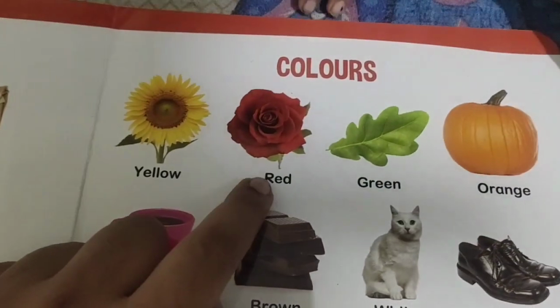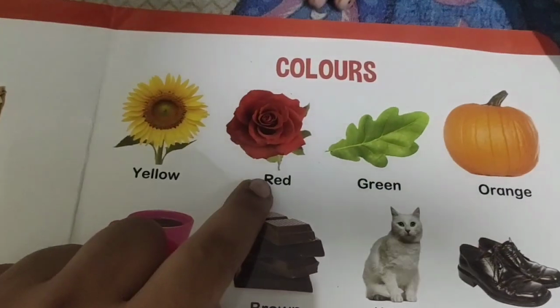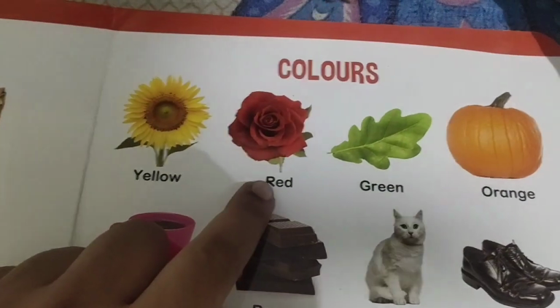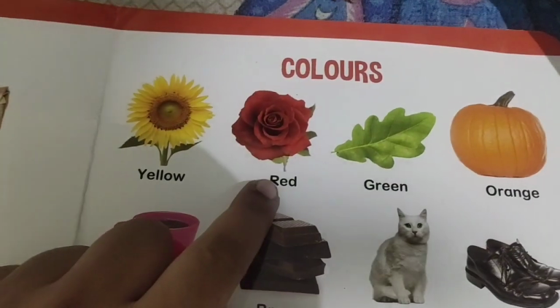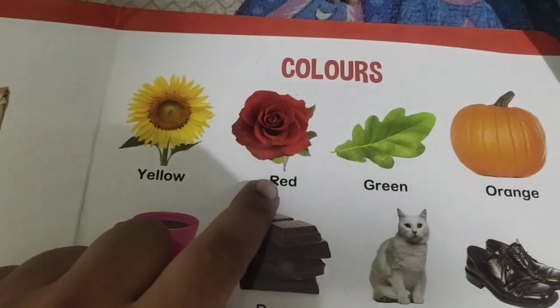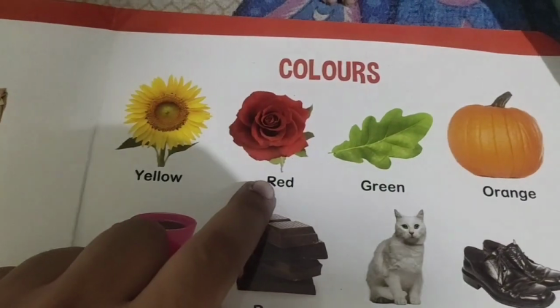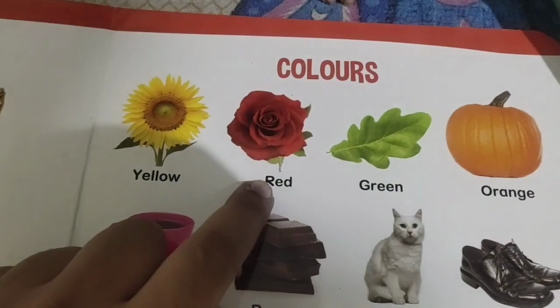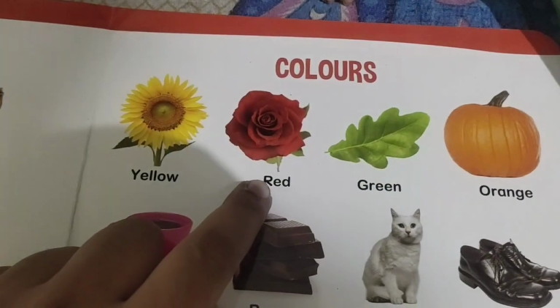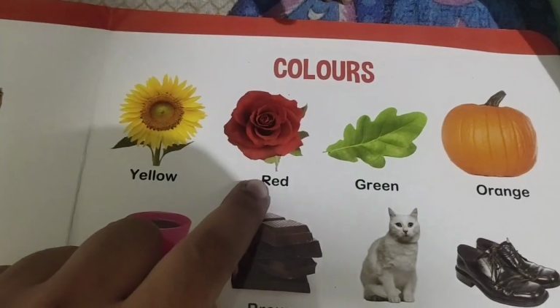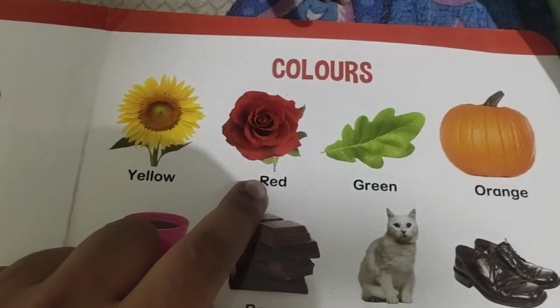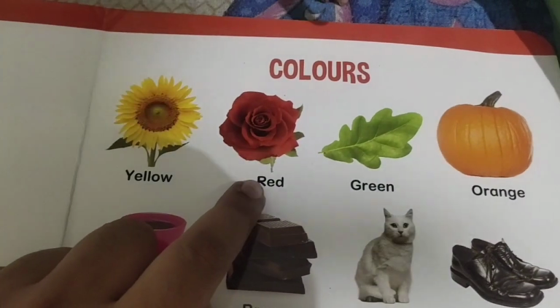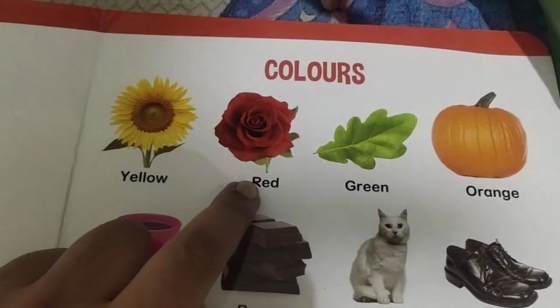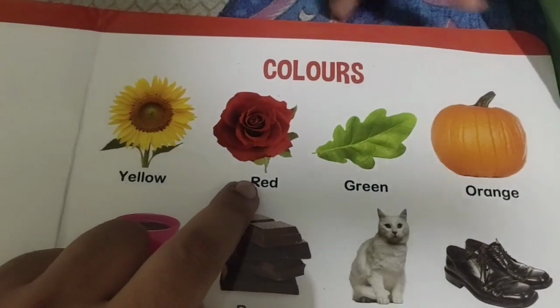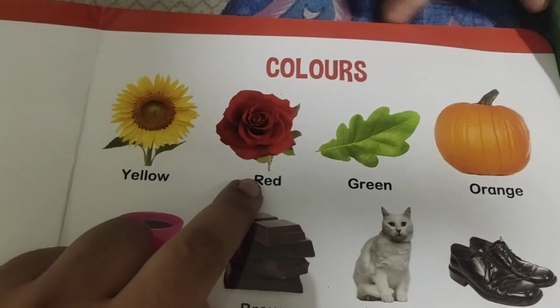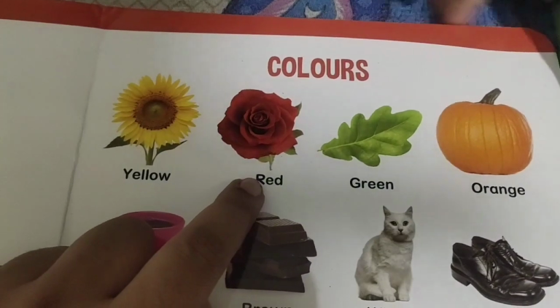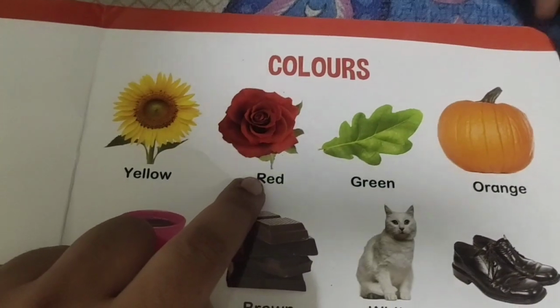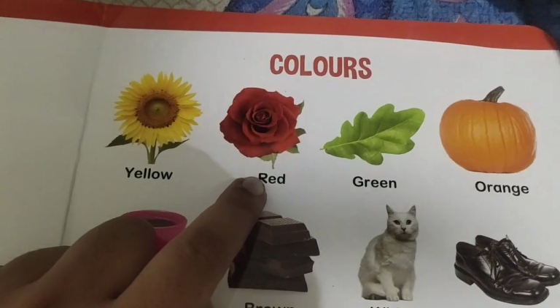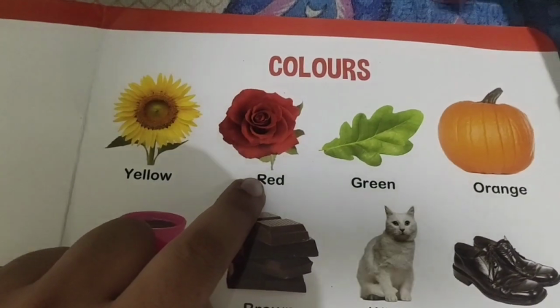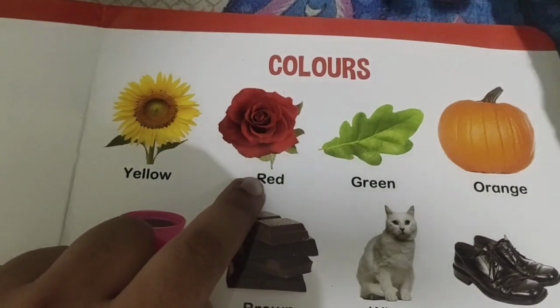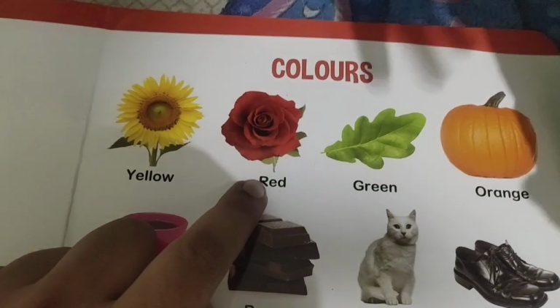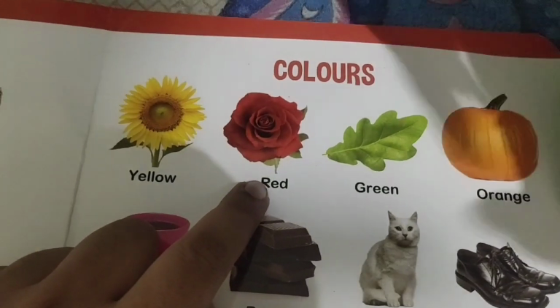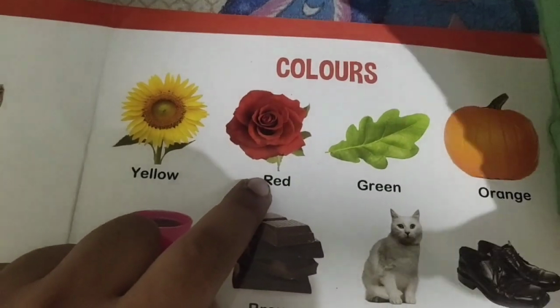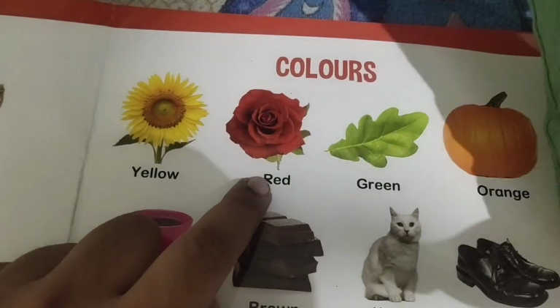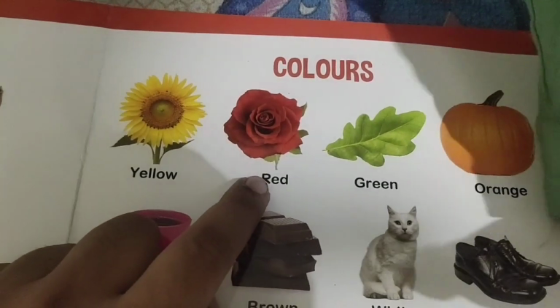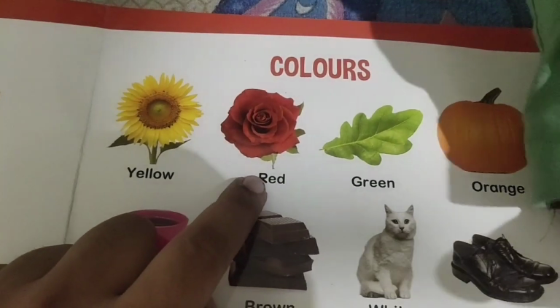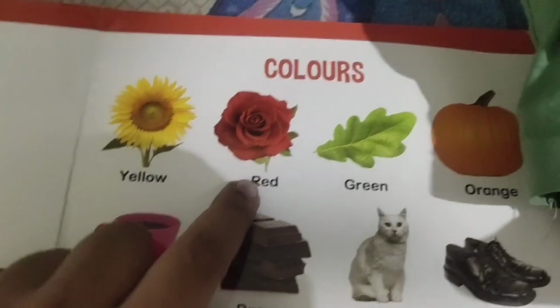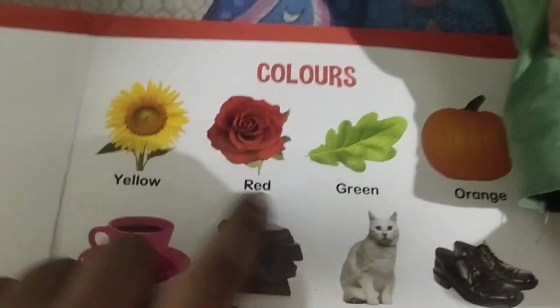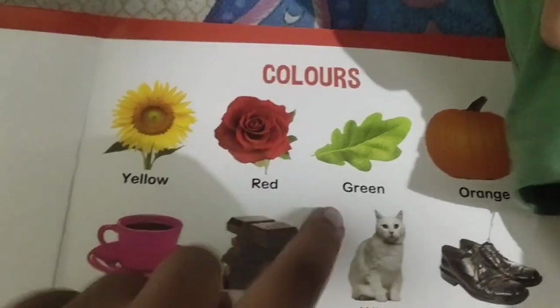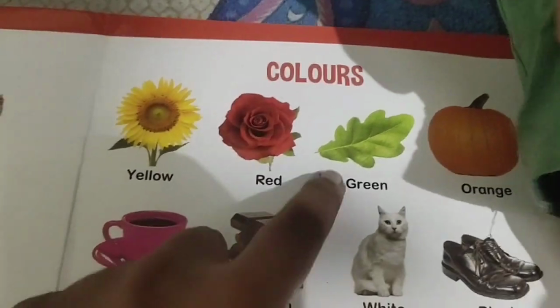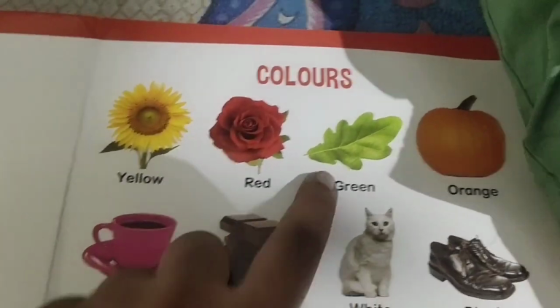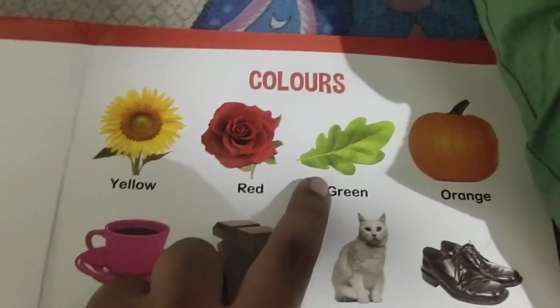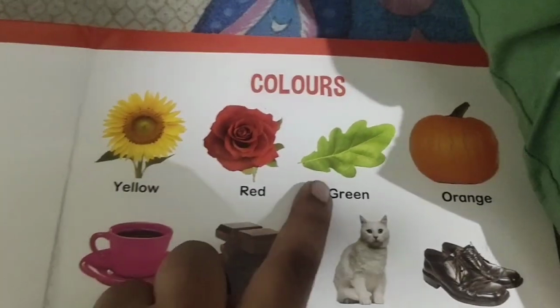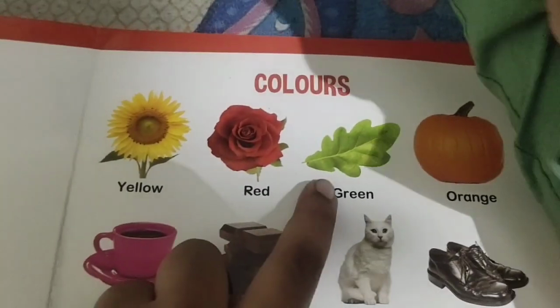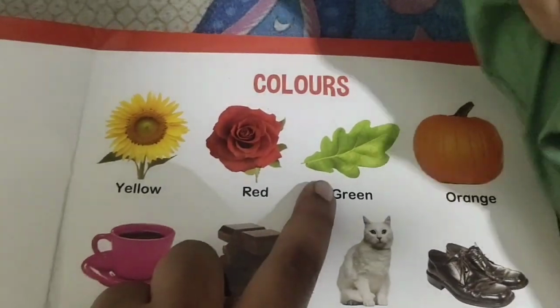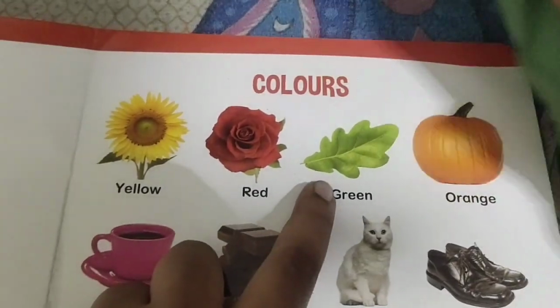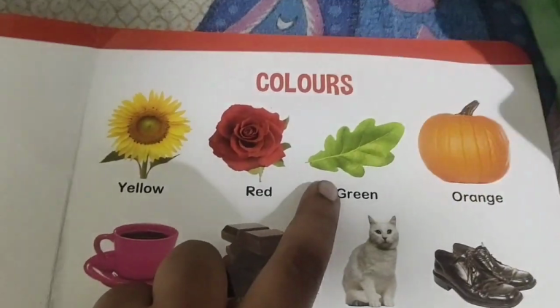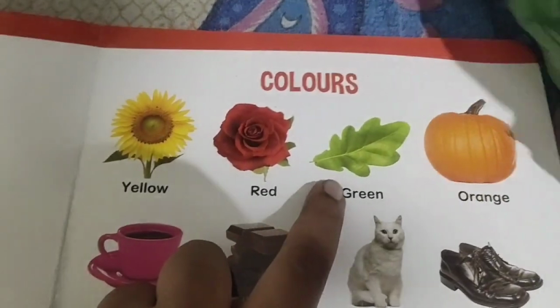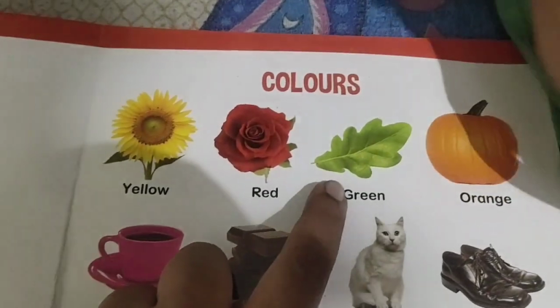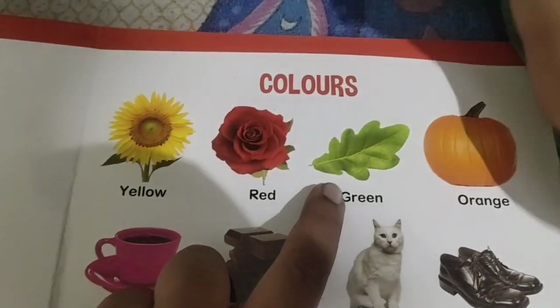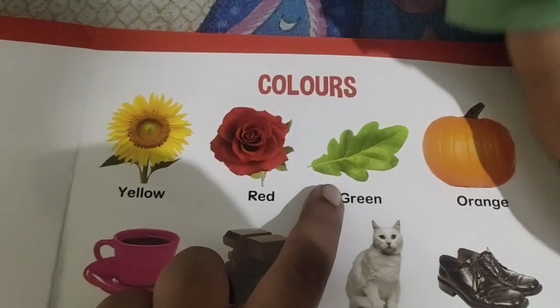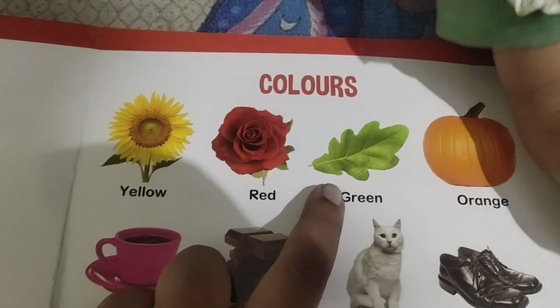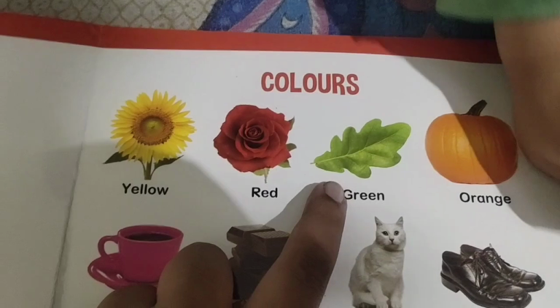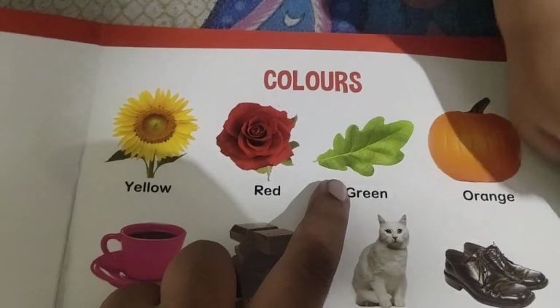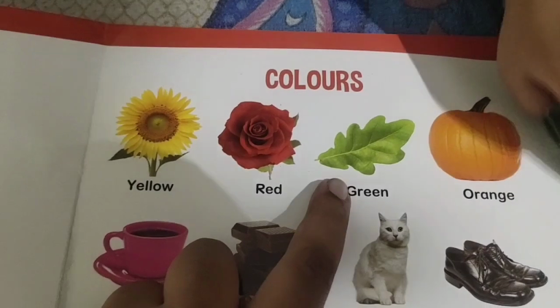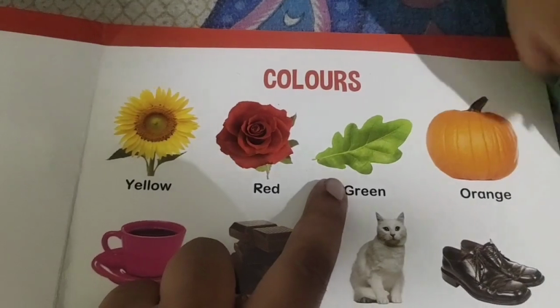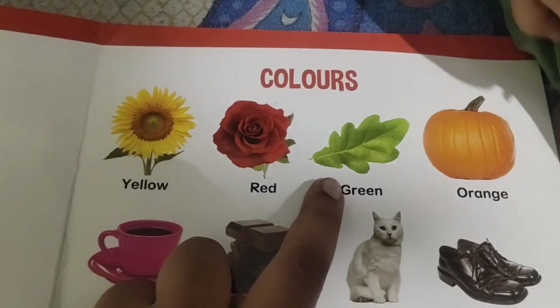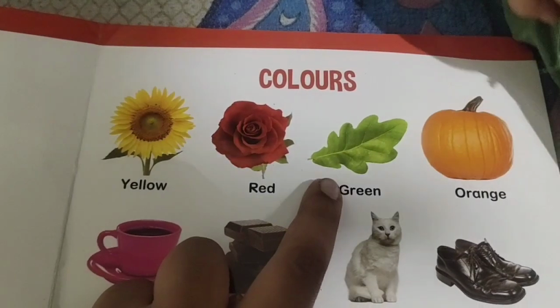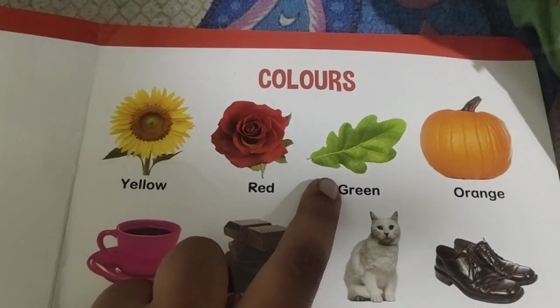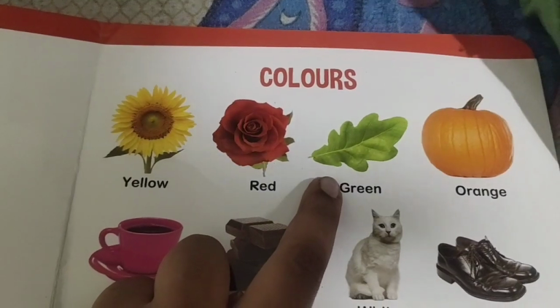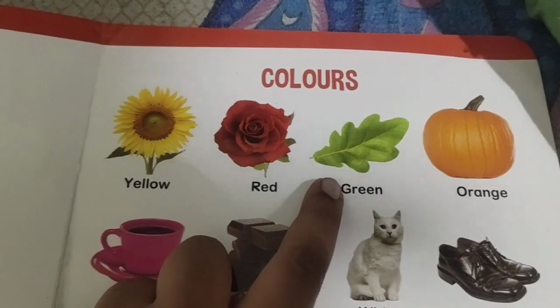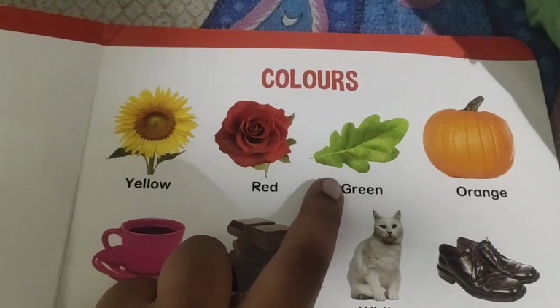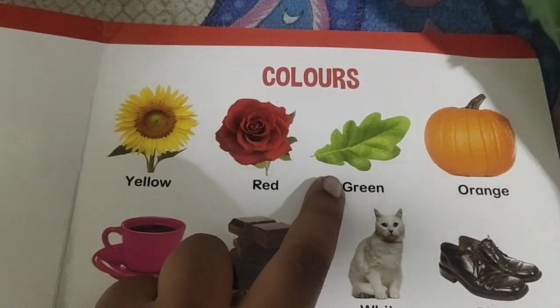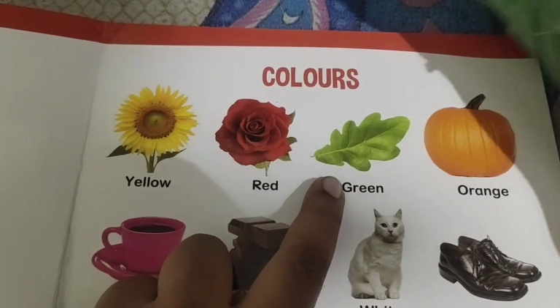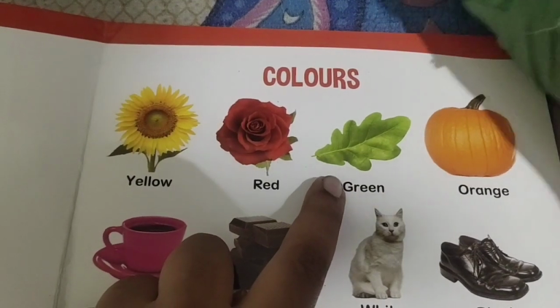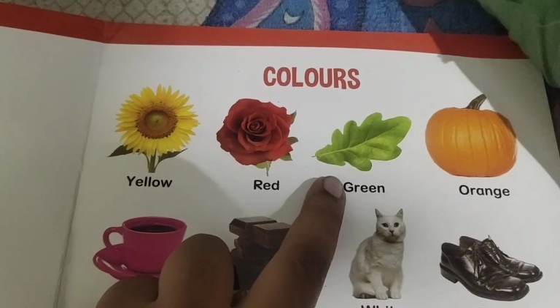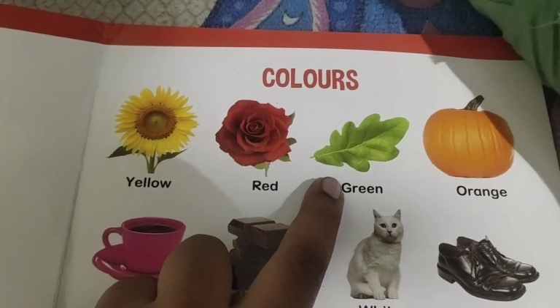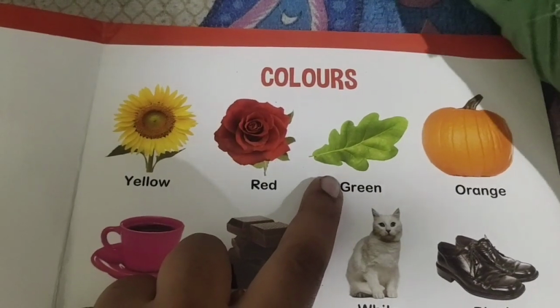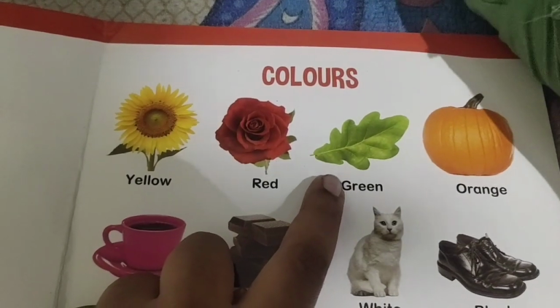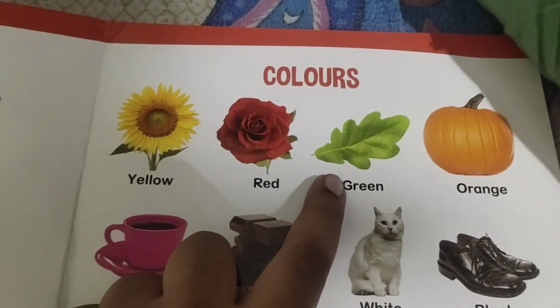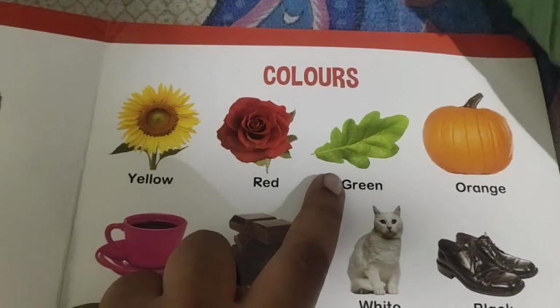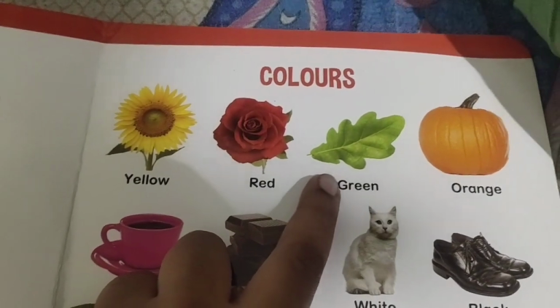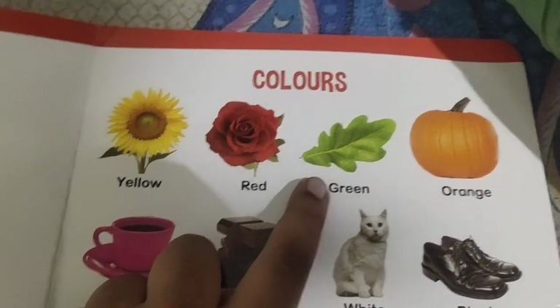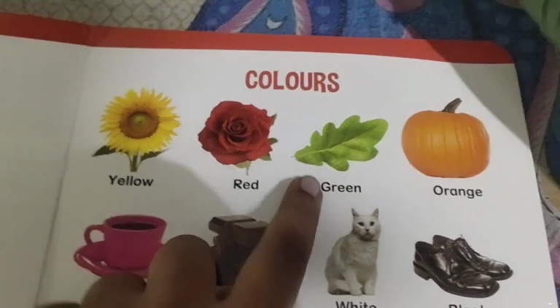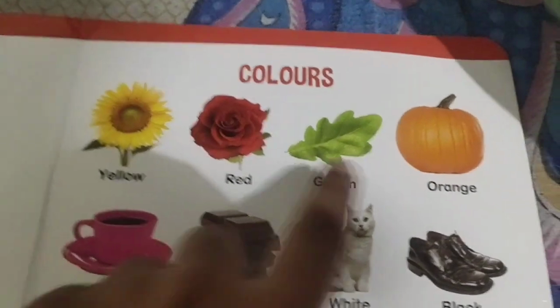What is this color? Red. Colors. What is this color? Green color.